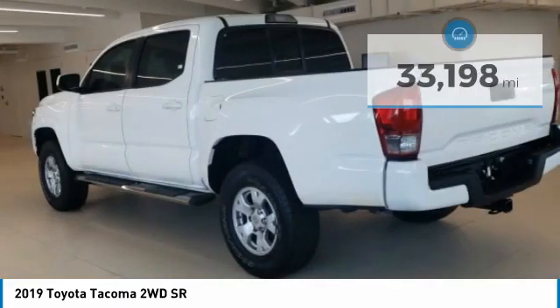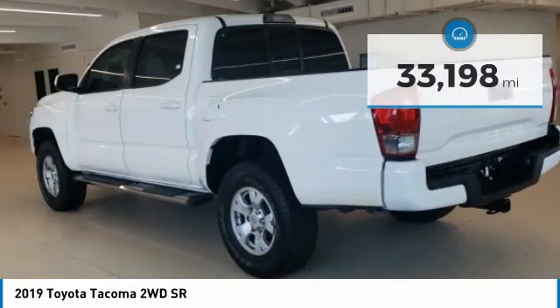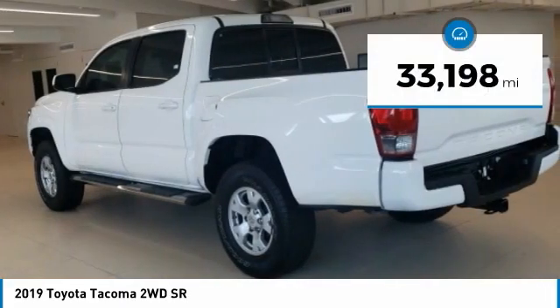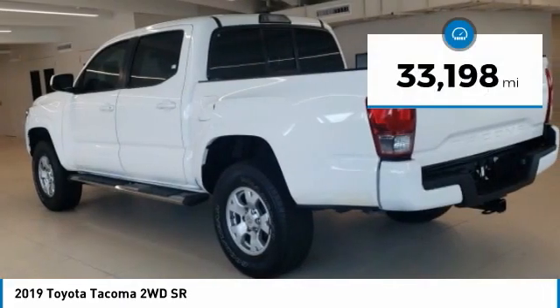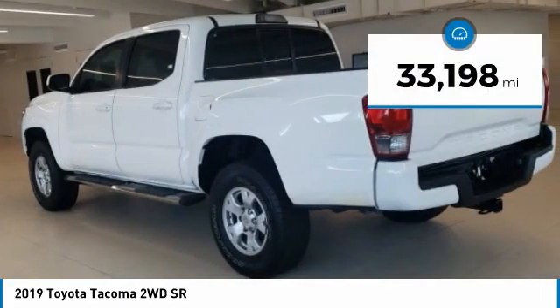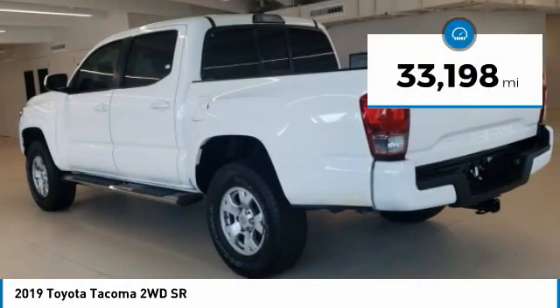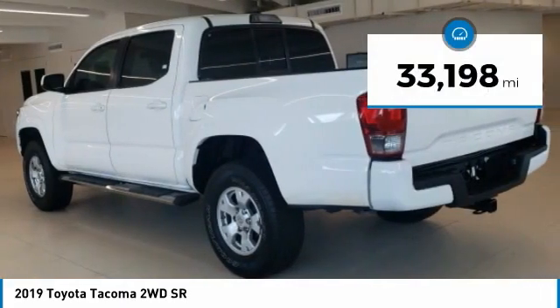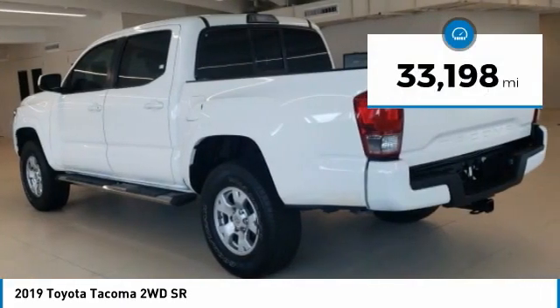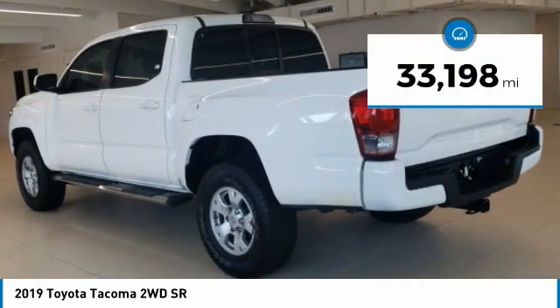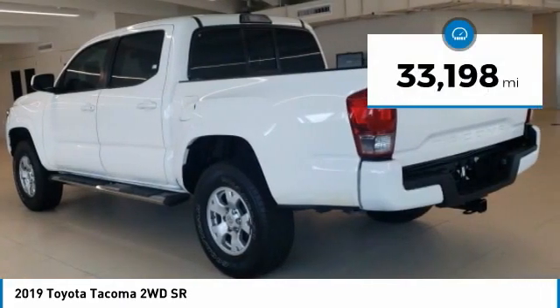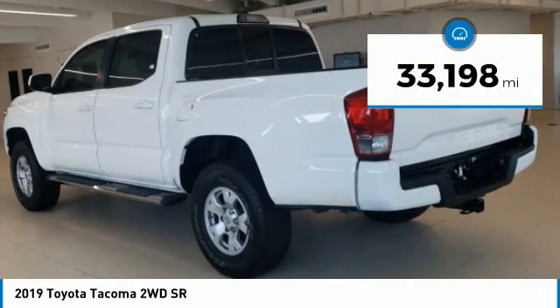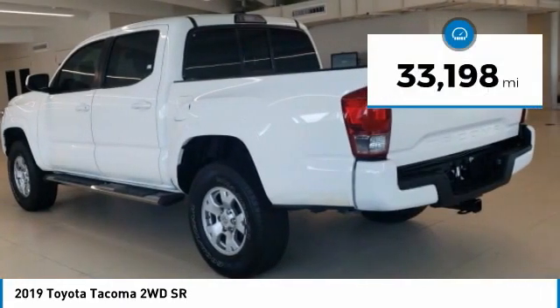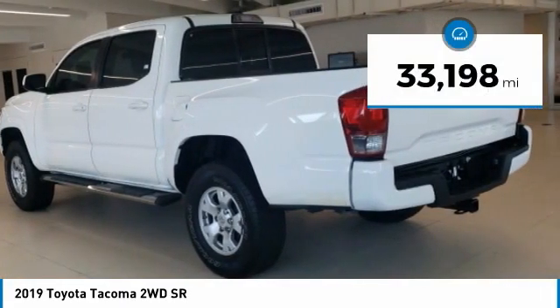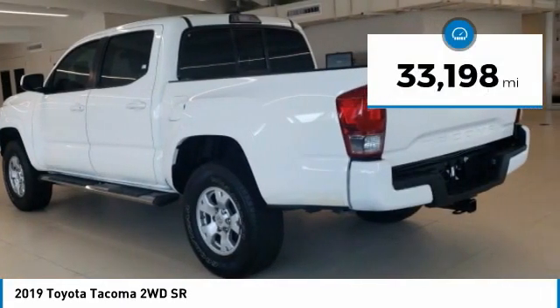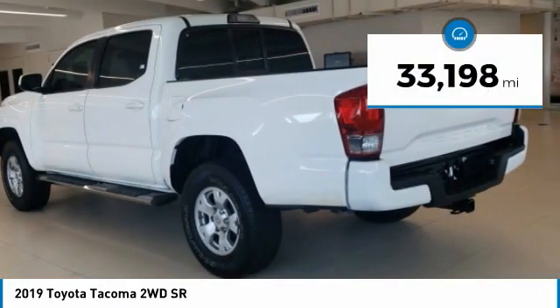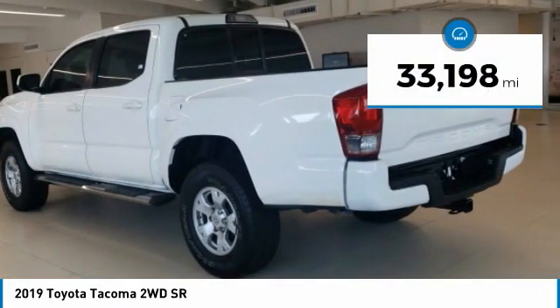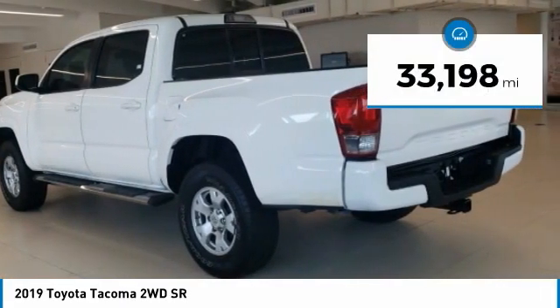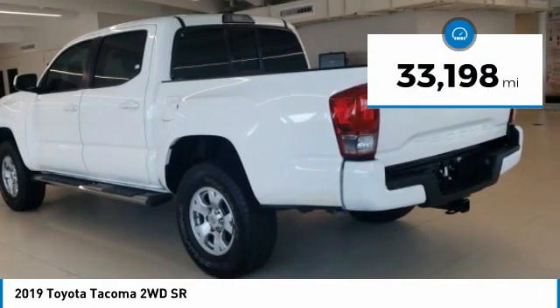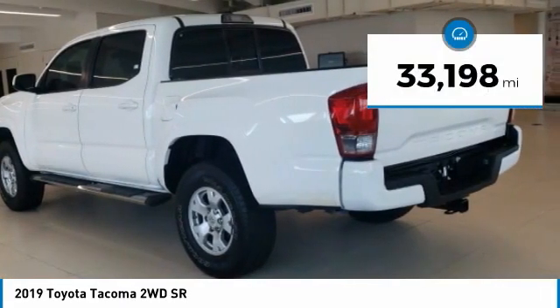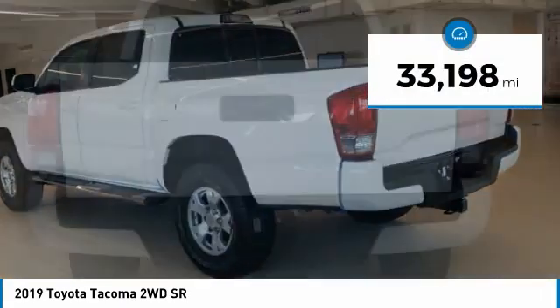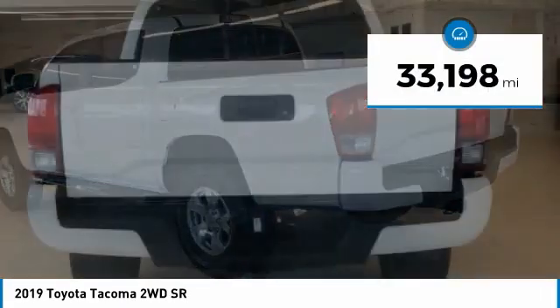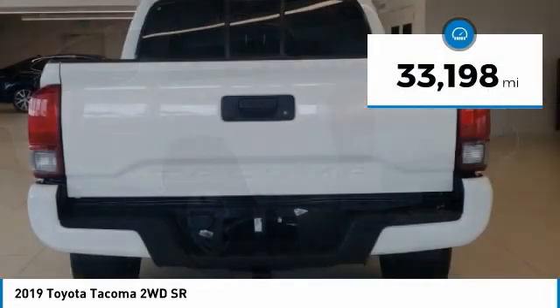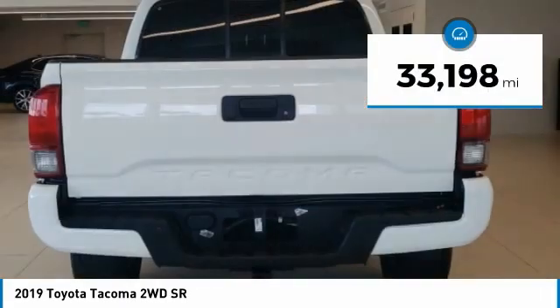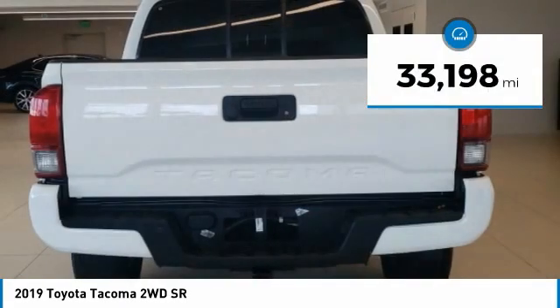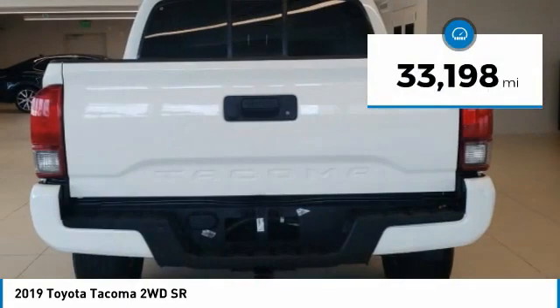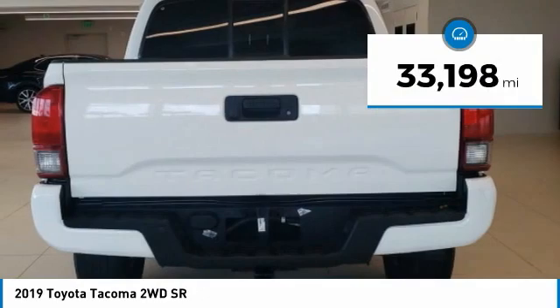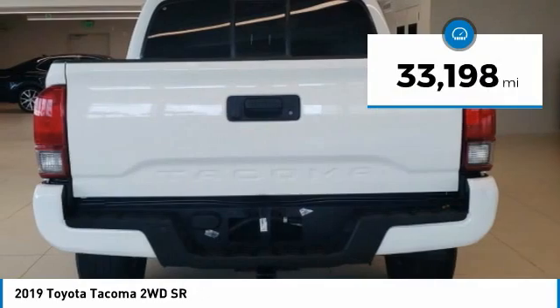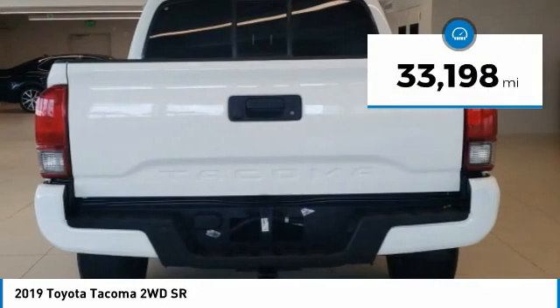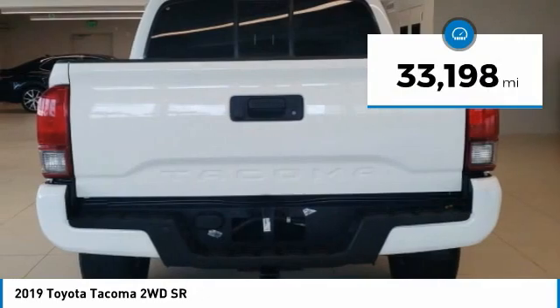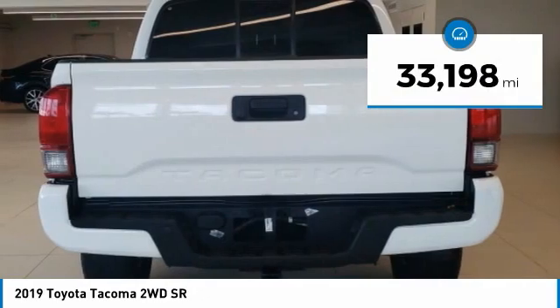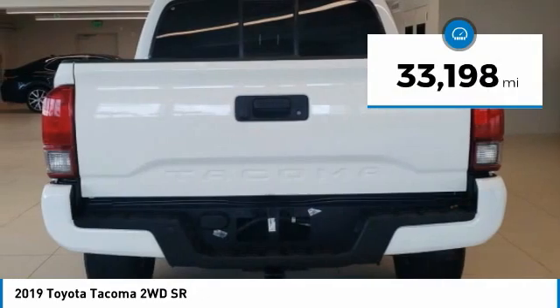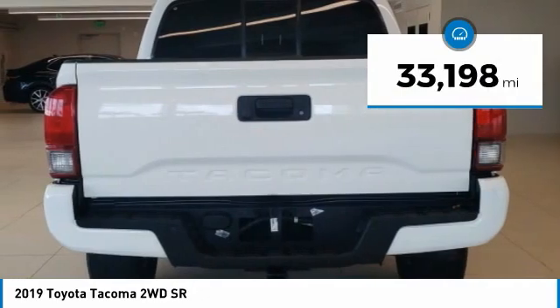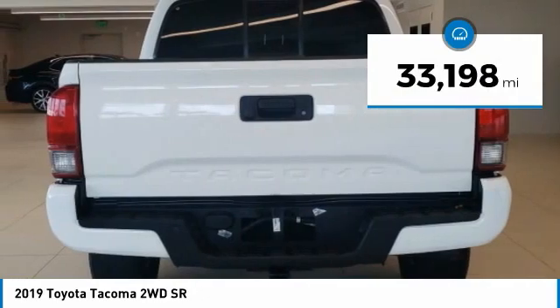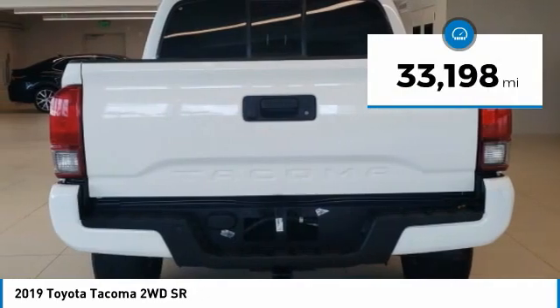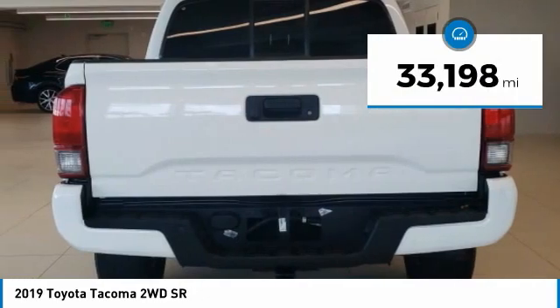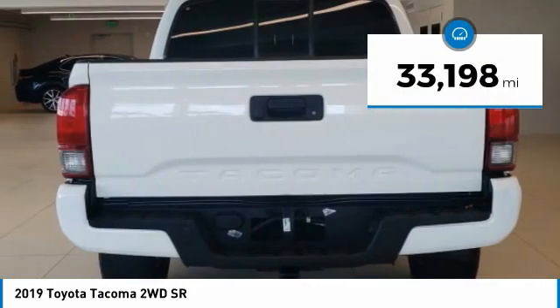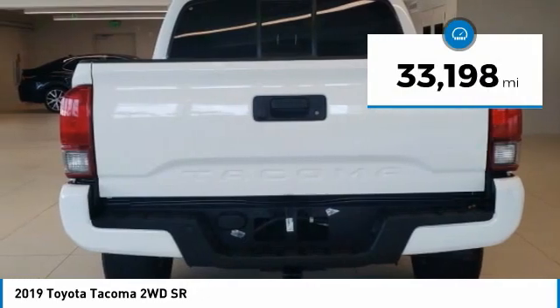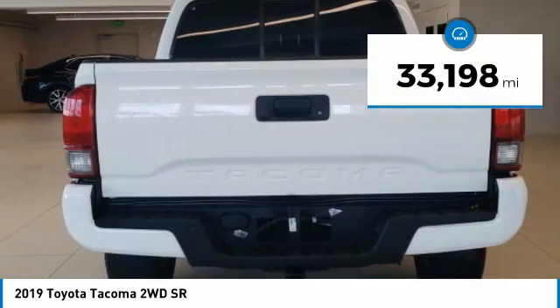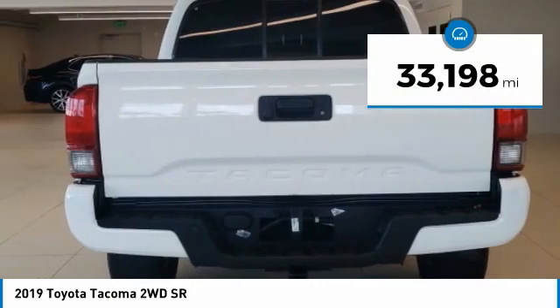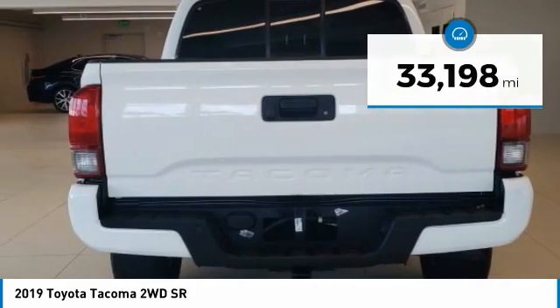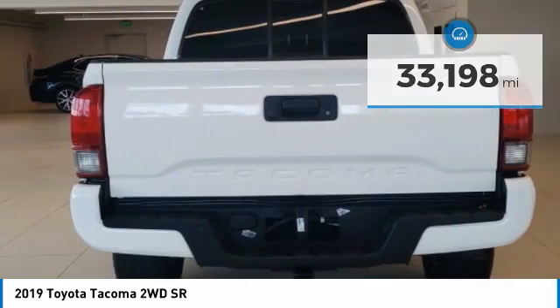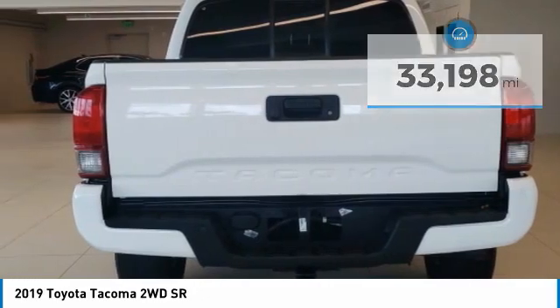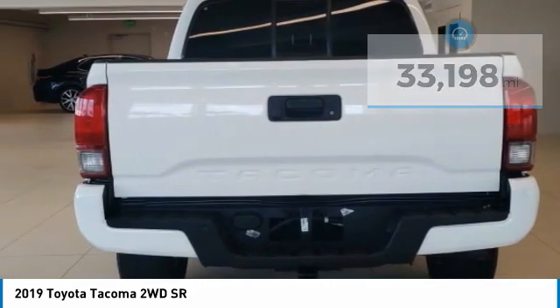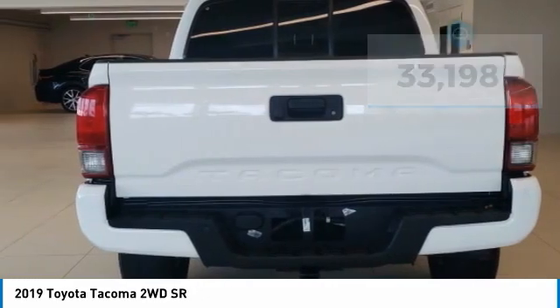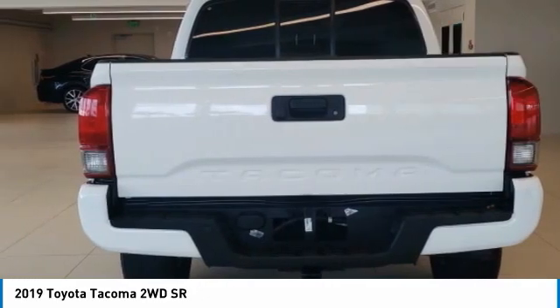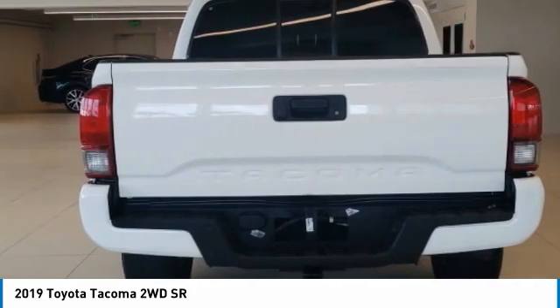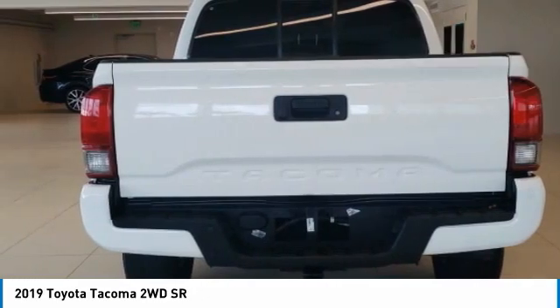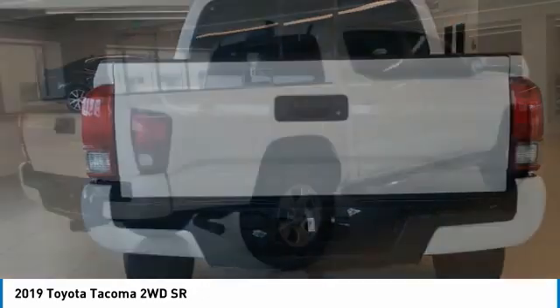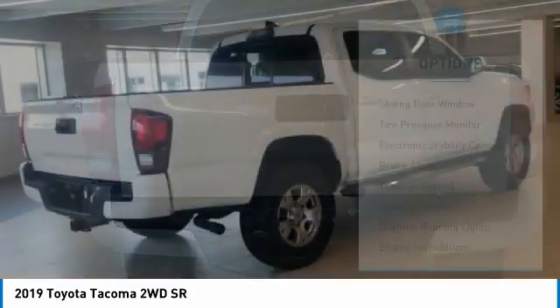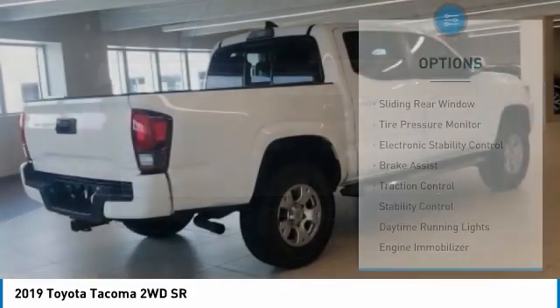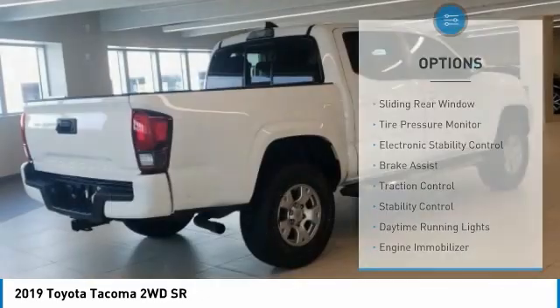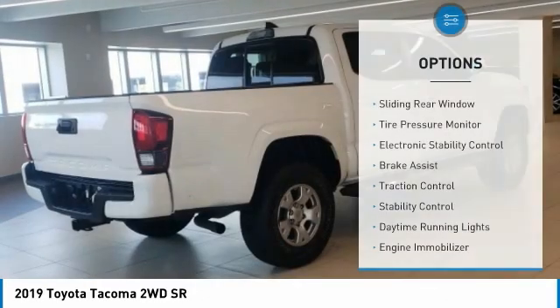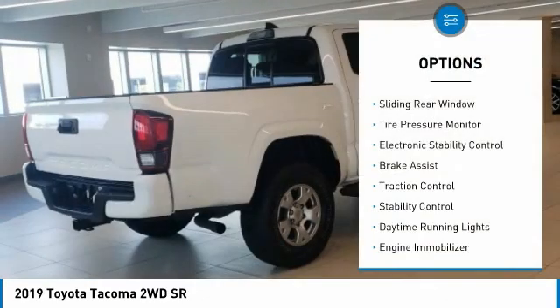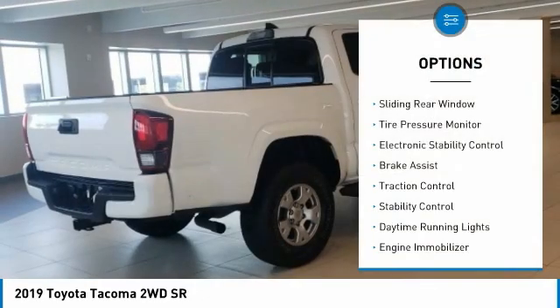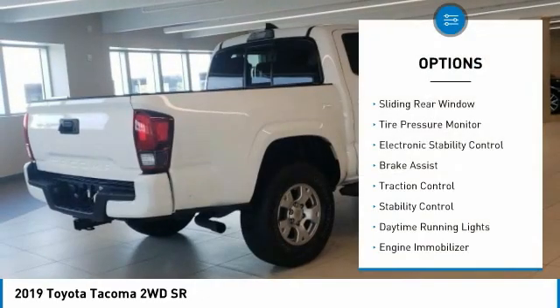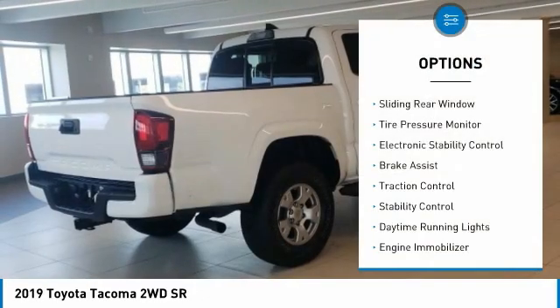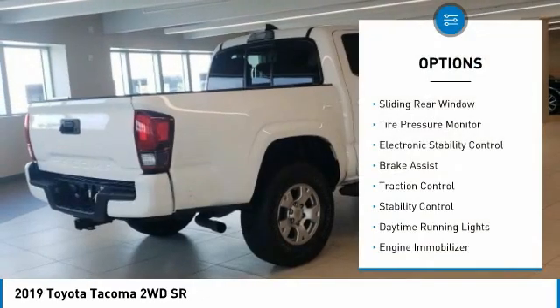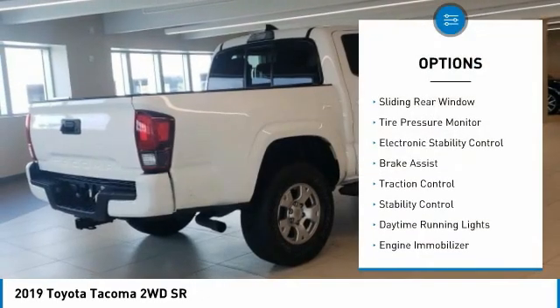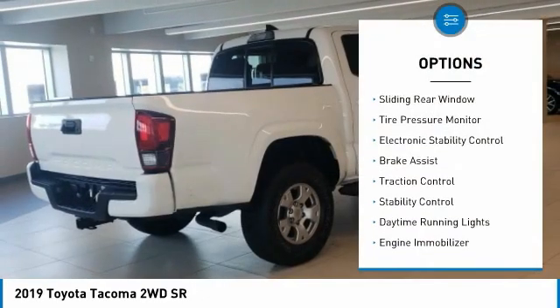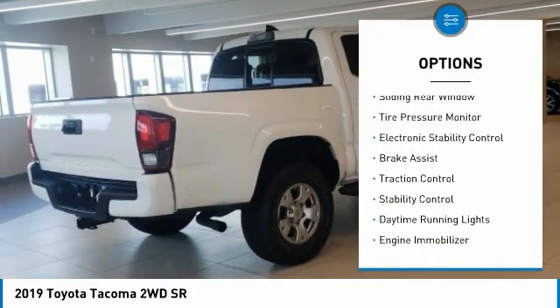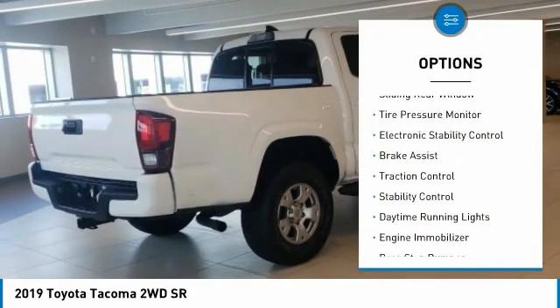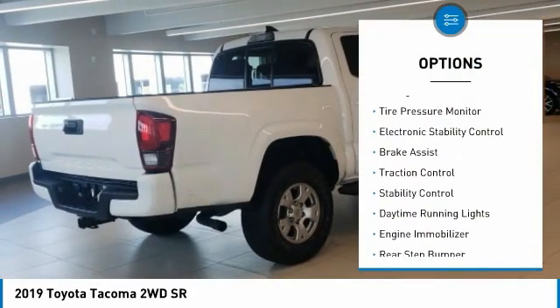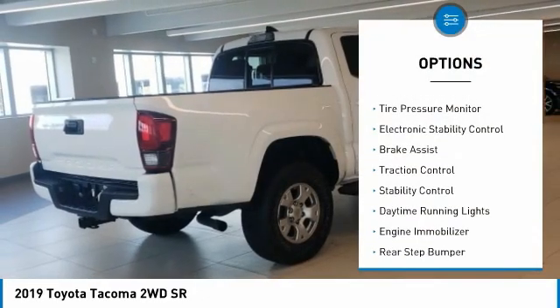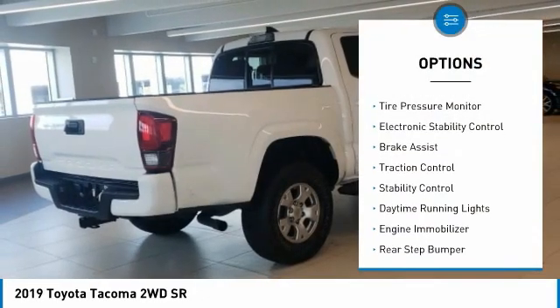This vehicle has less than 35,000 miles. Here are some of this vehicle's great options: sliding rear window,